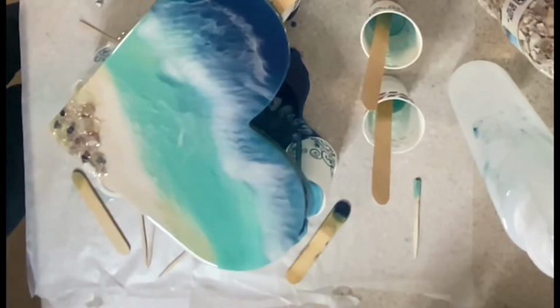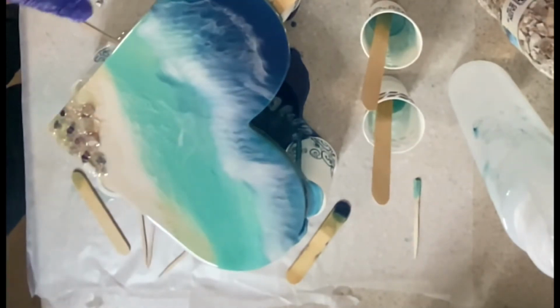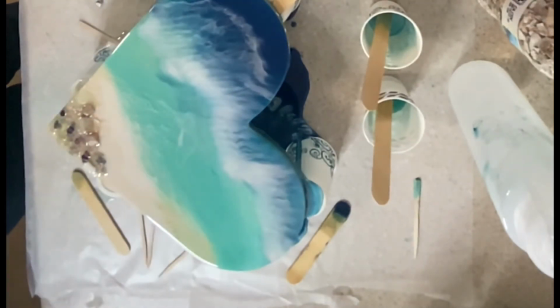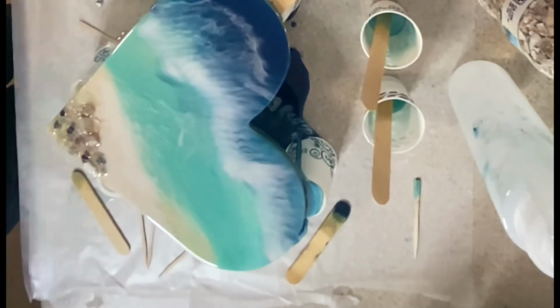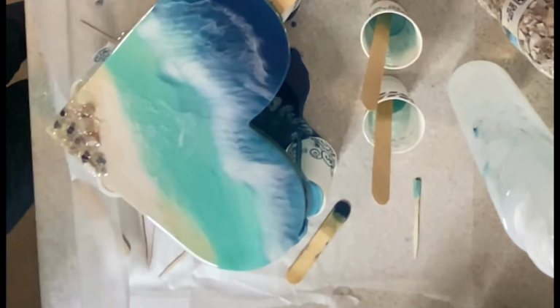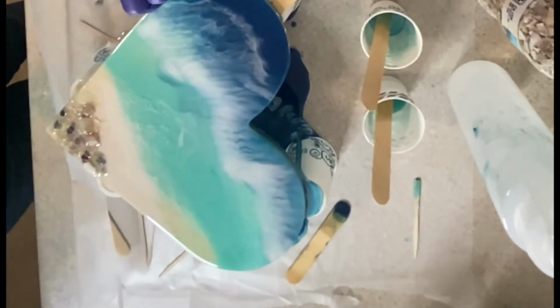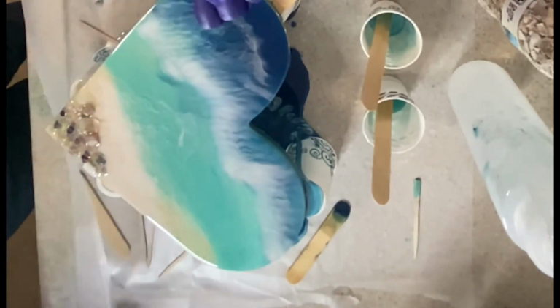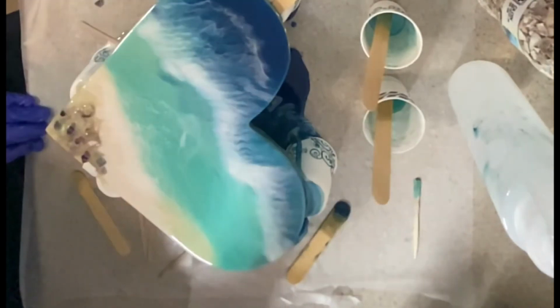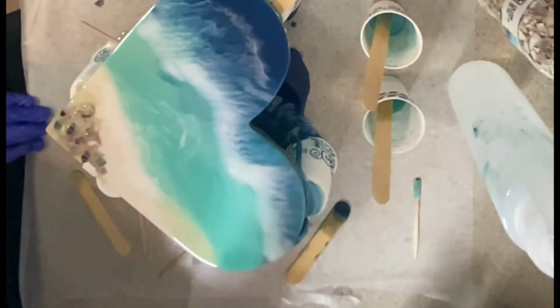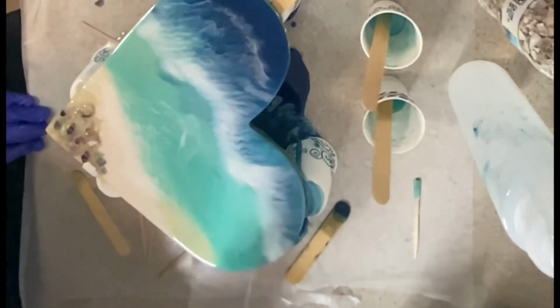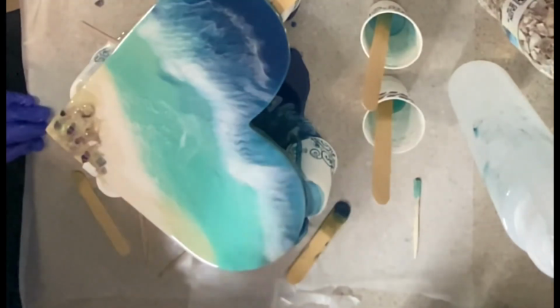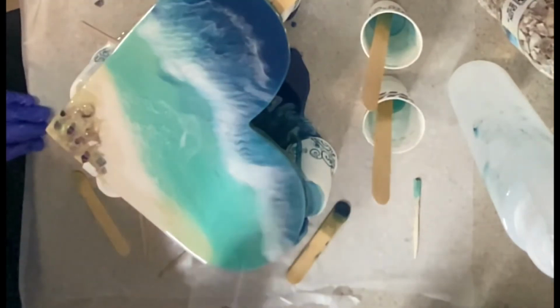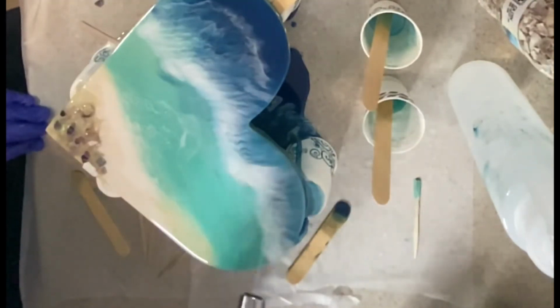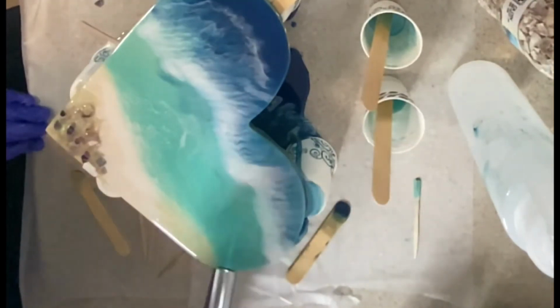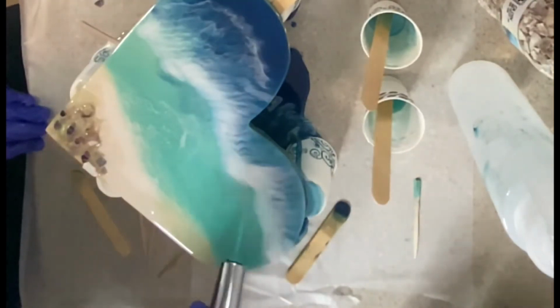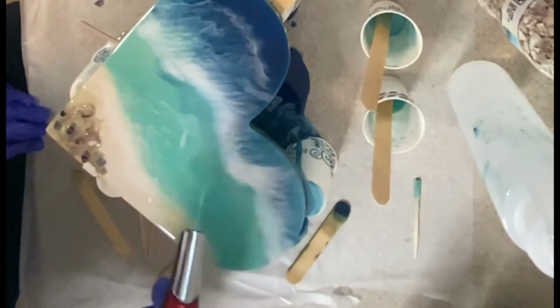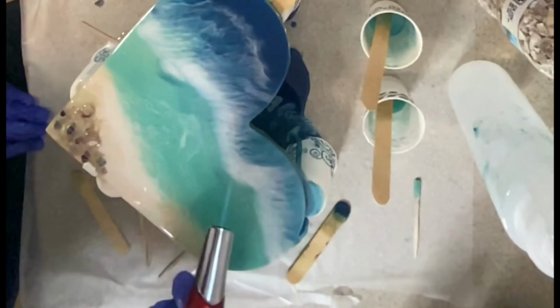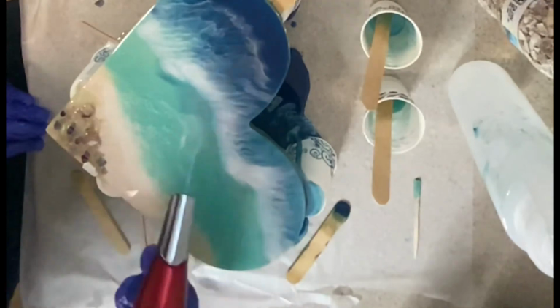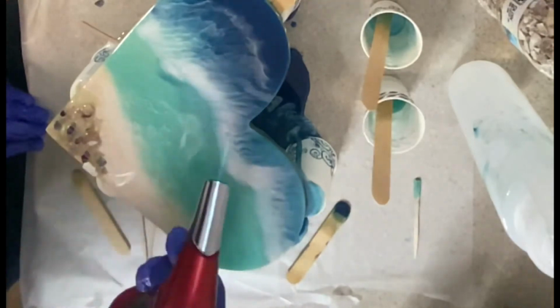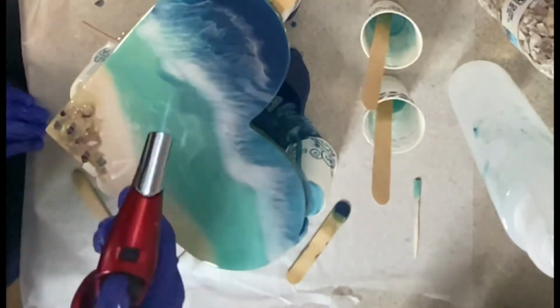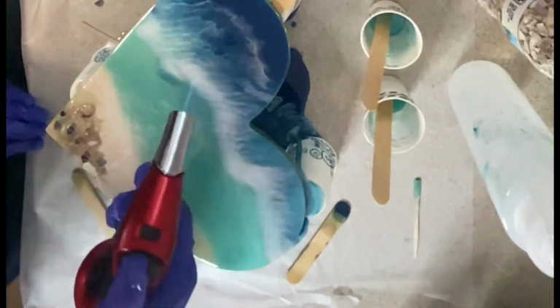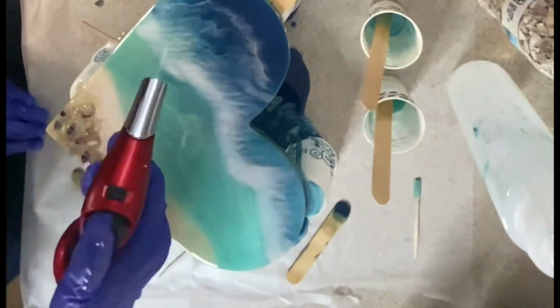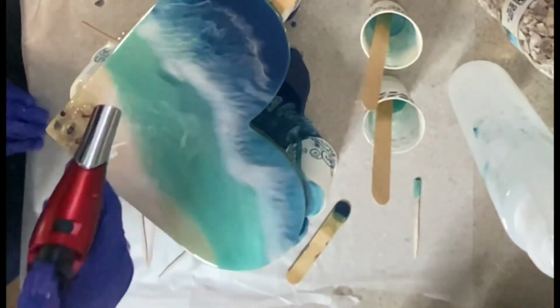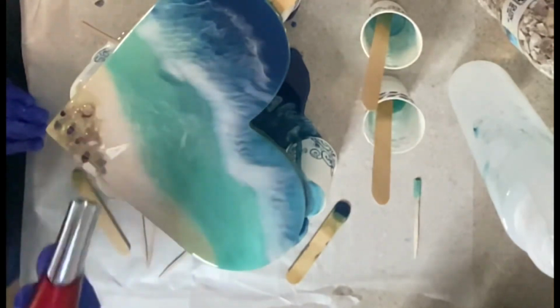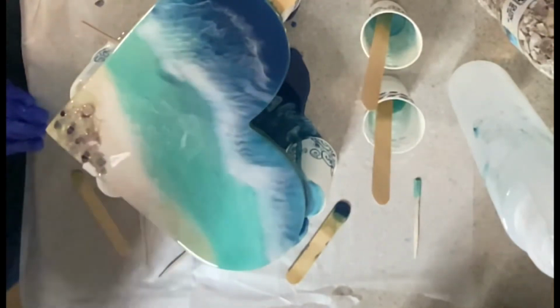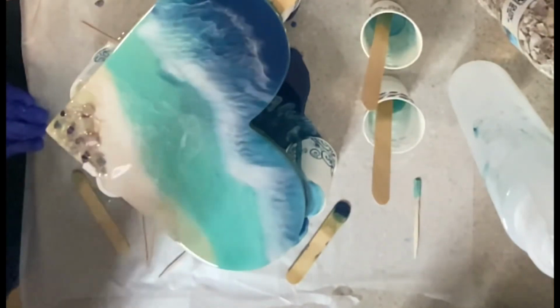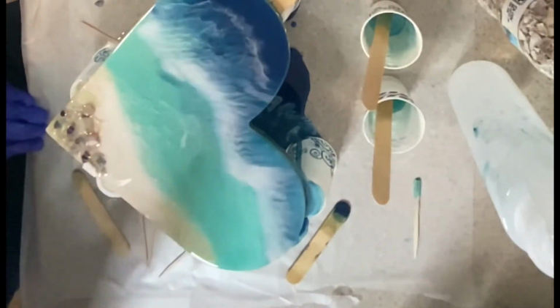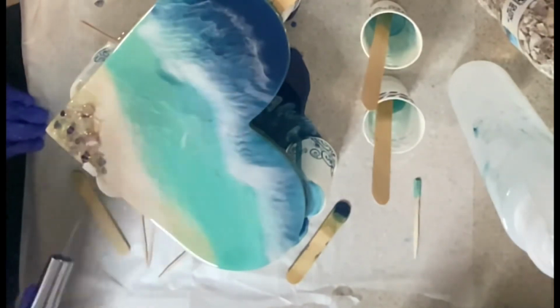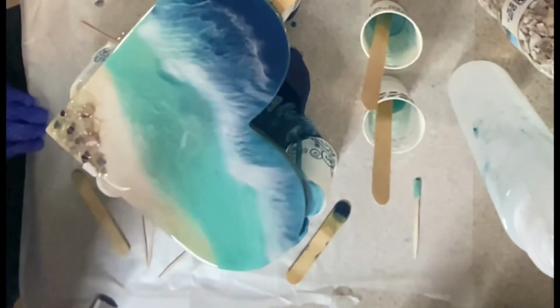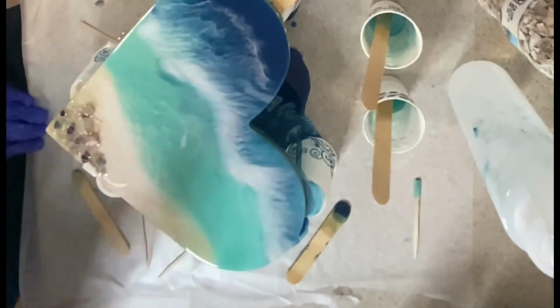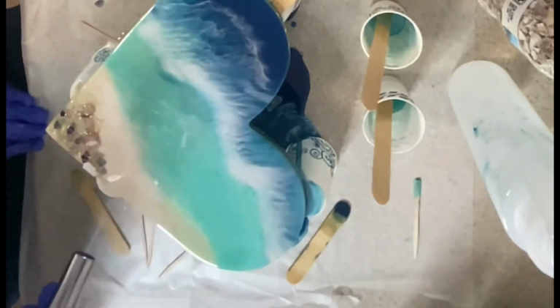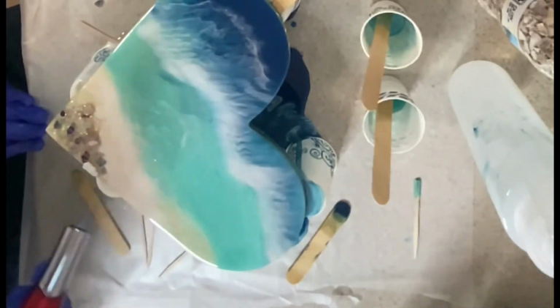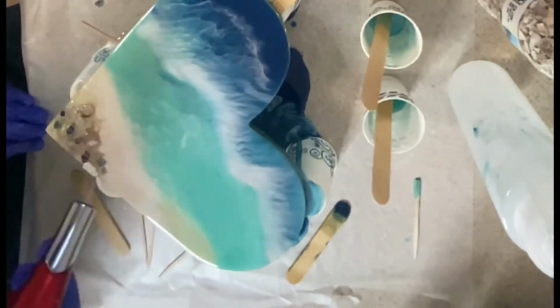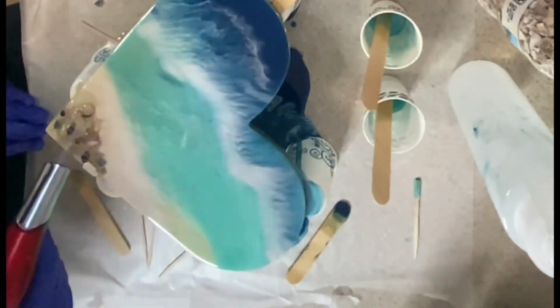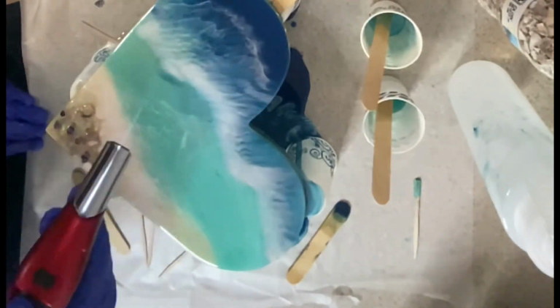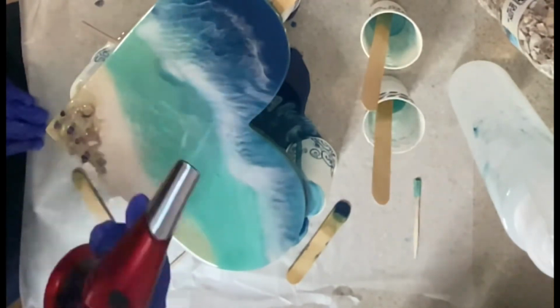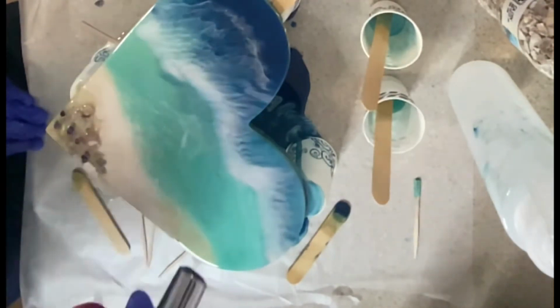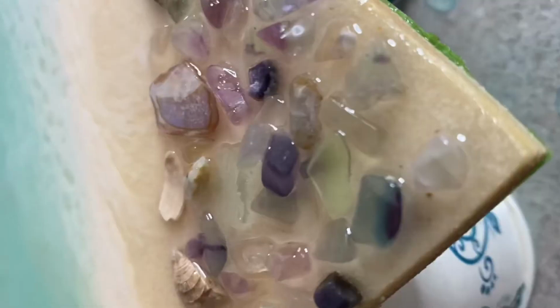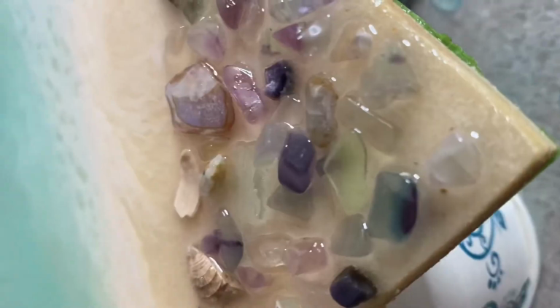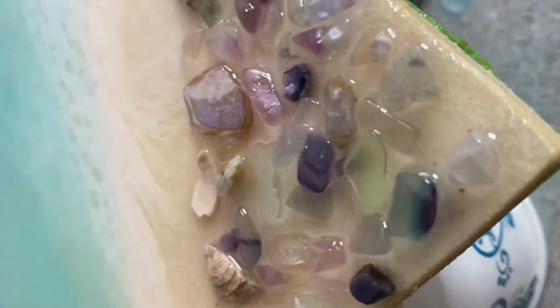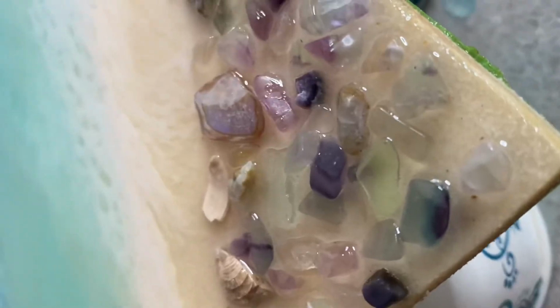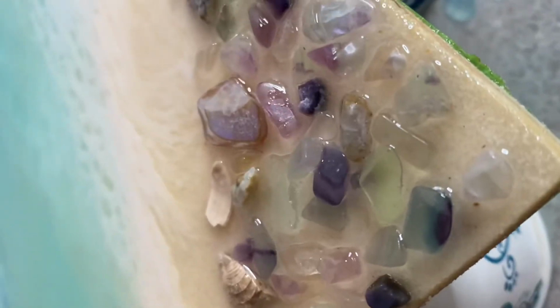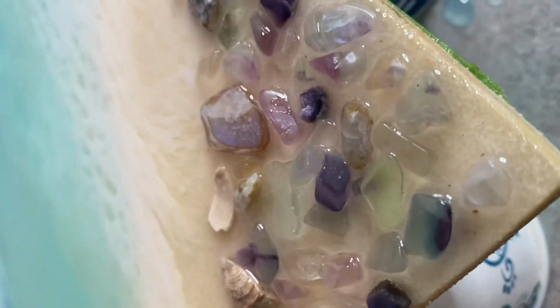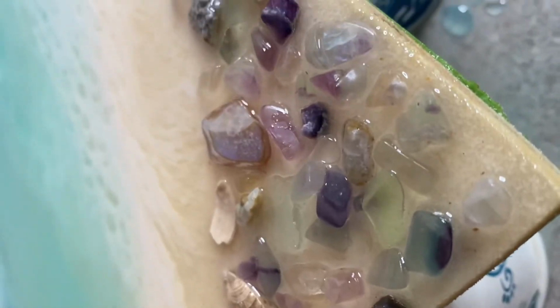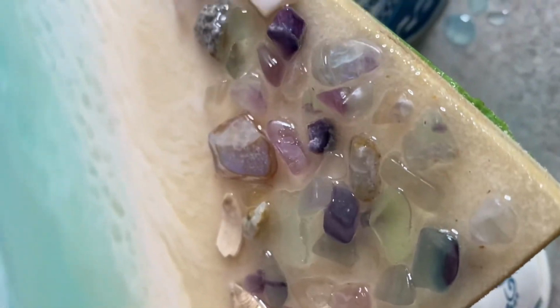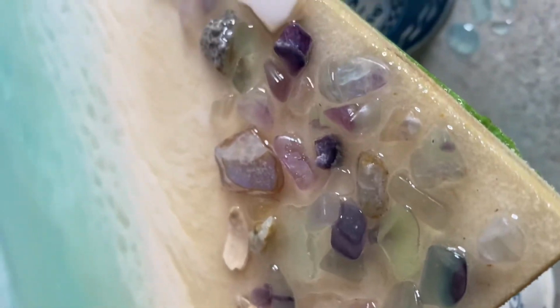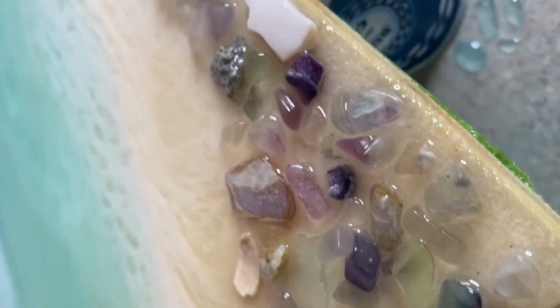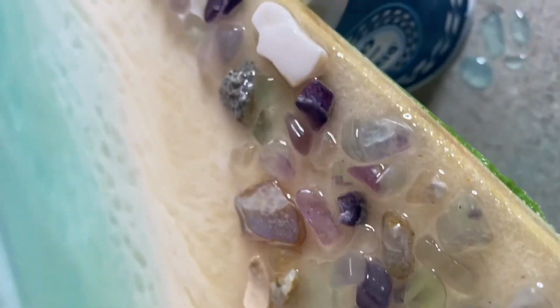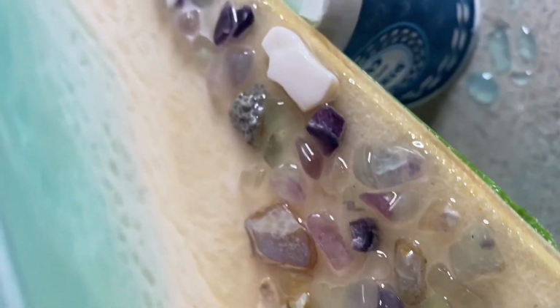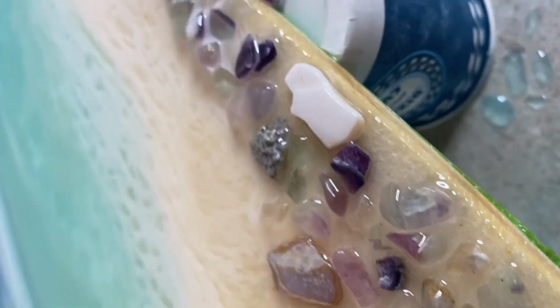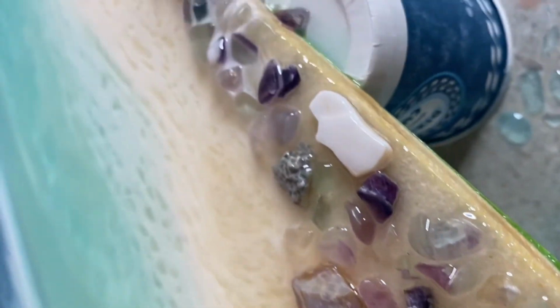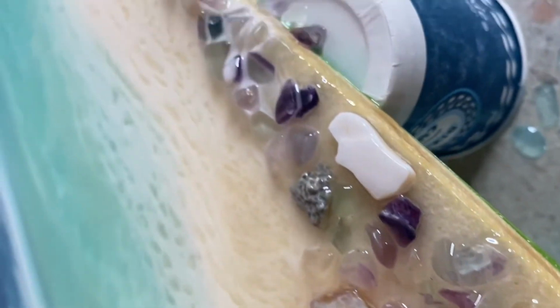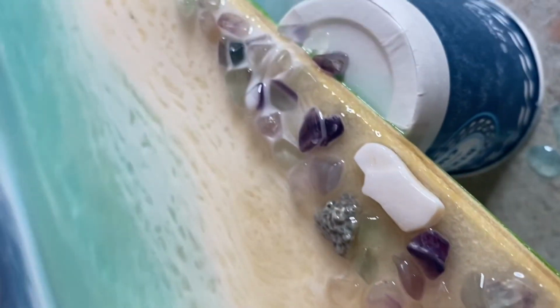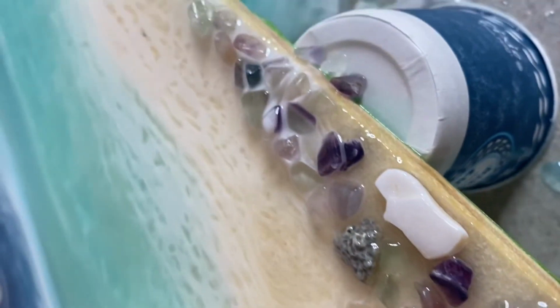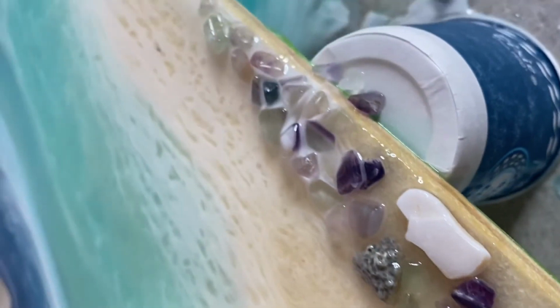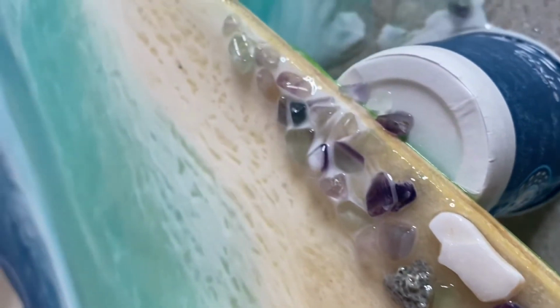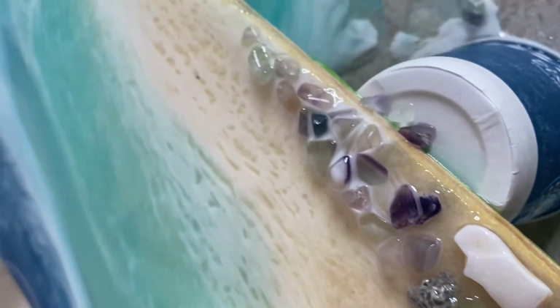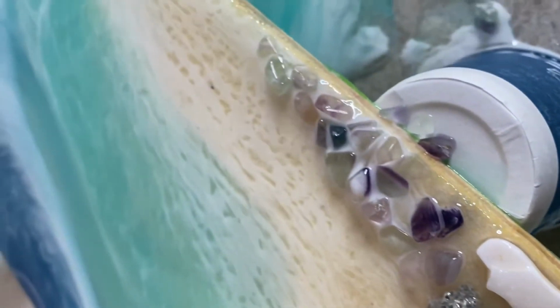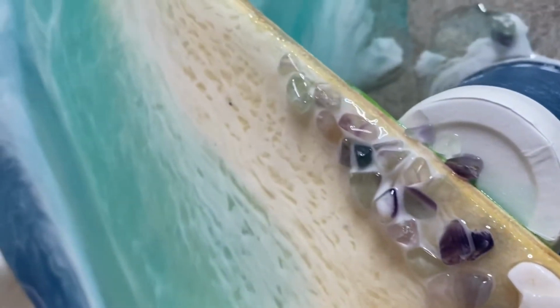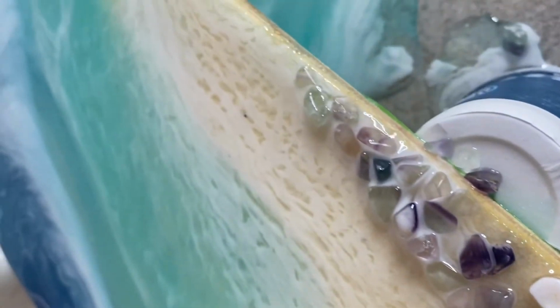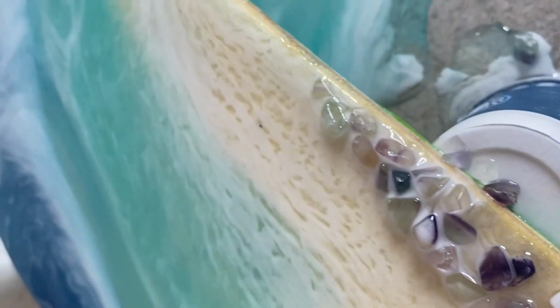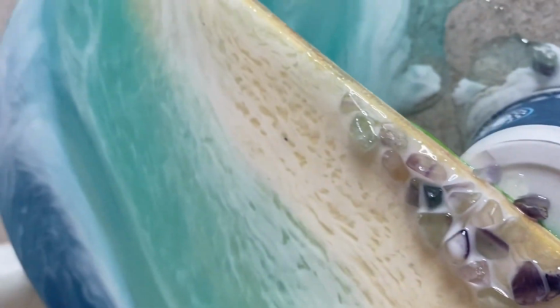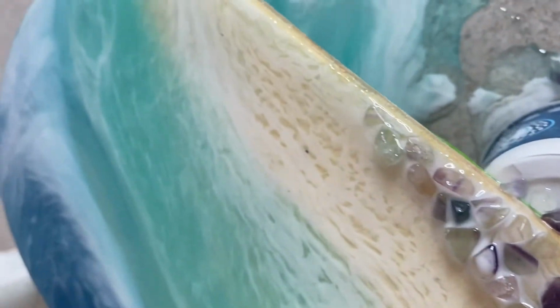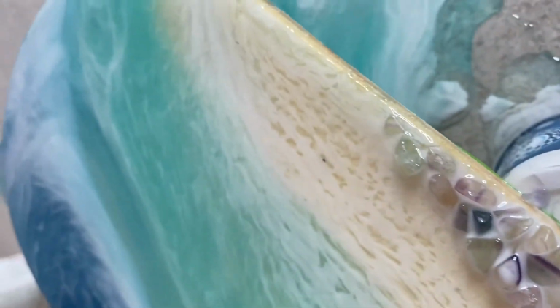Heat it up first and then blow out — see, that looks really nice. She's doing a good job for a first timer. I've been doing this for less than a year myself. Here's the final product.